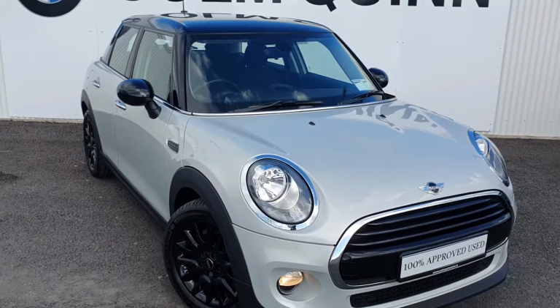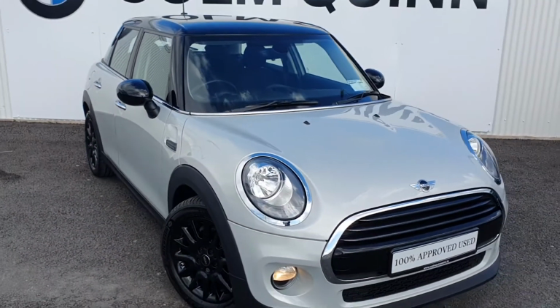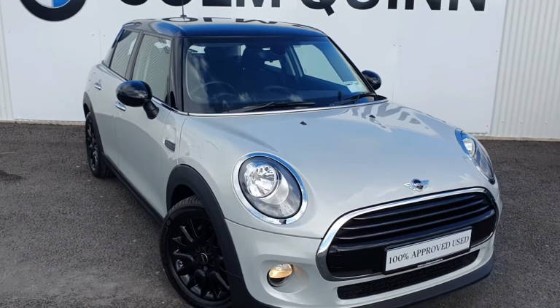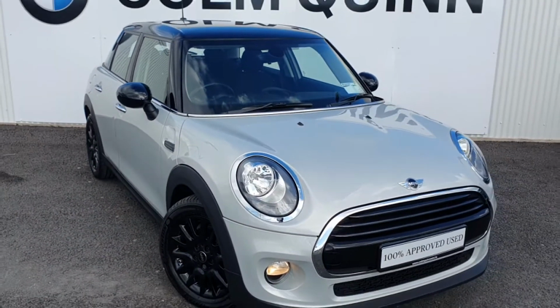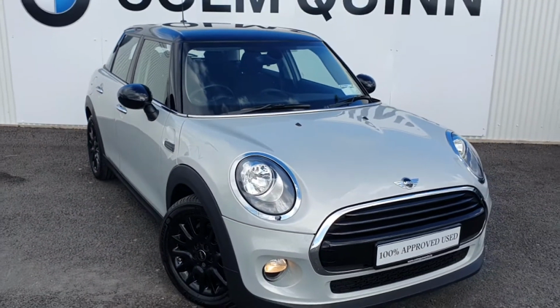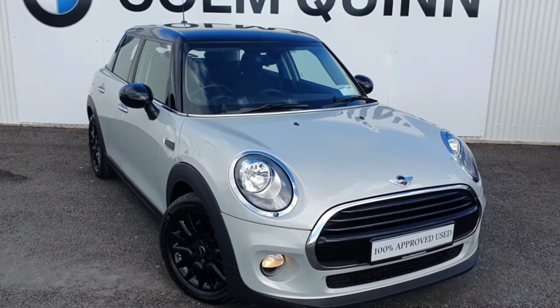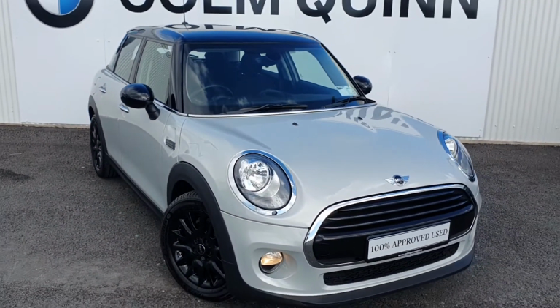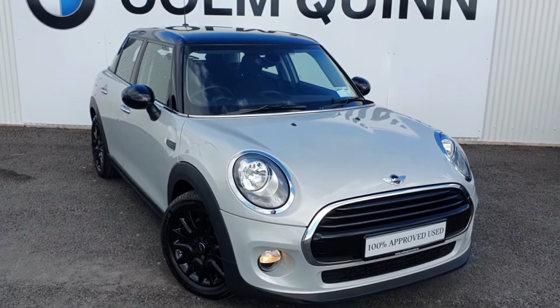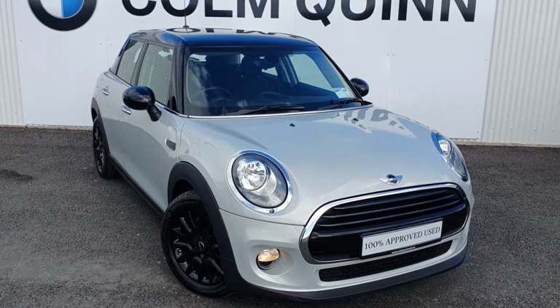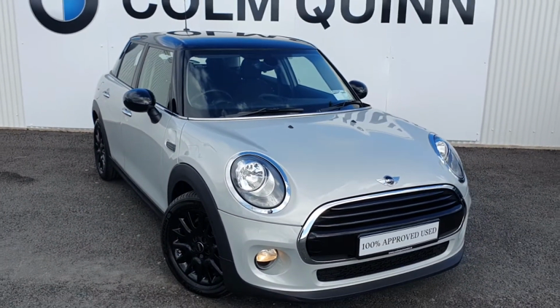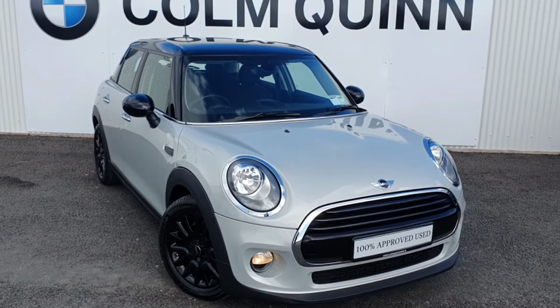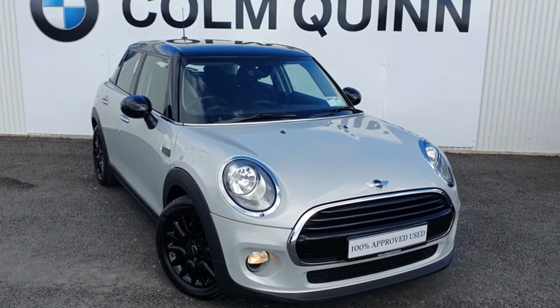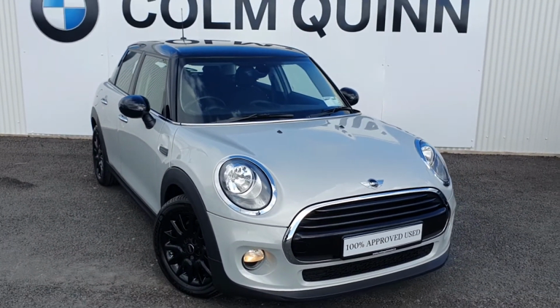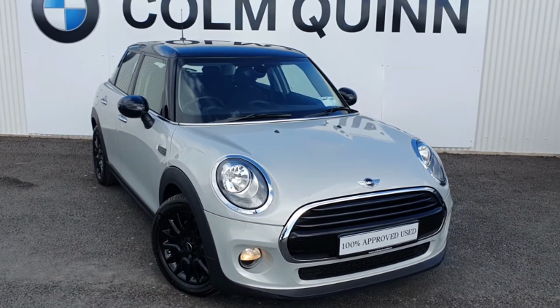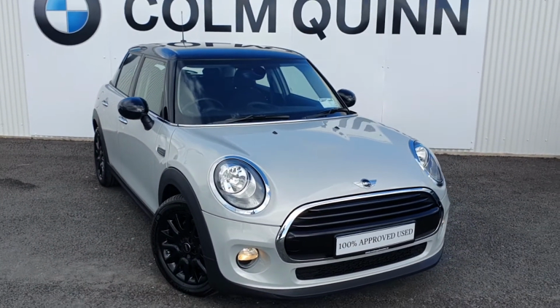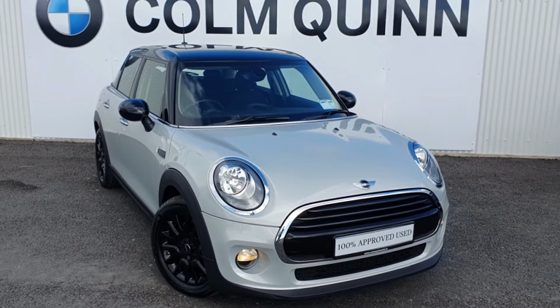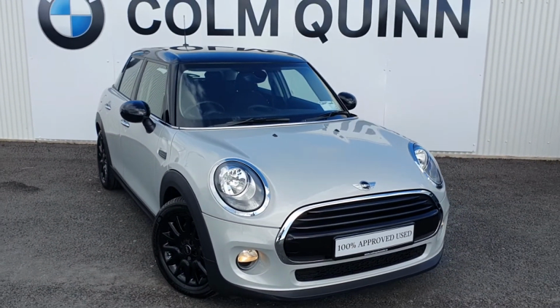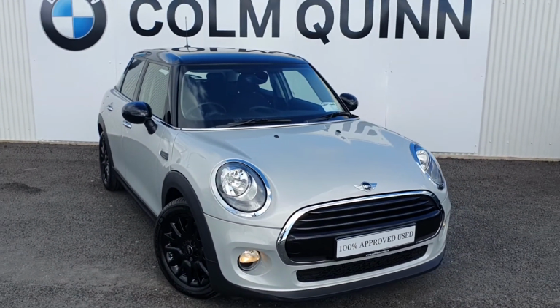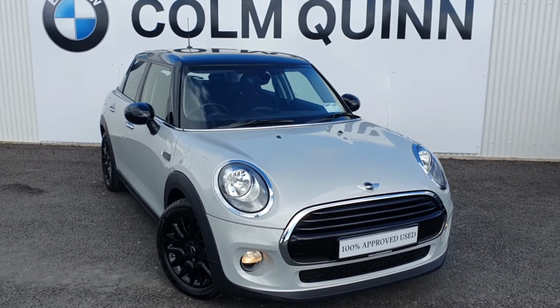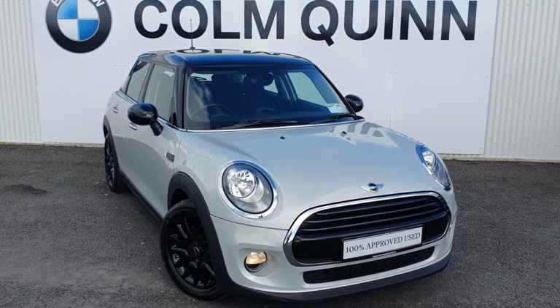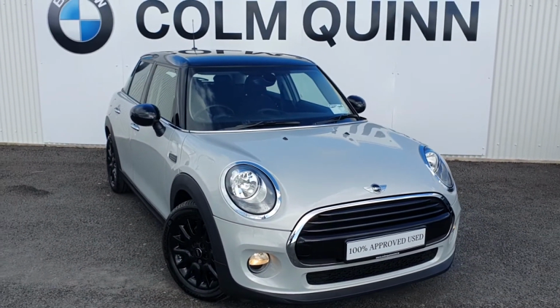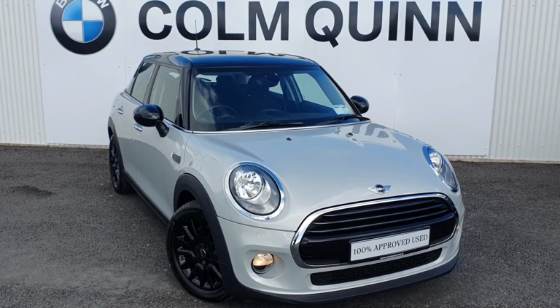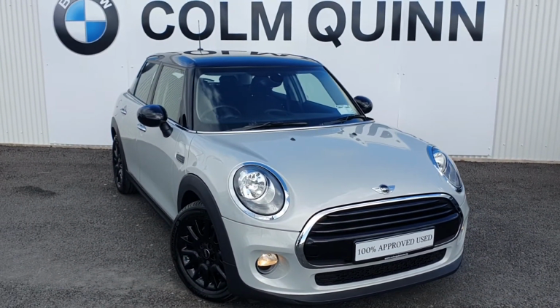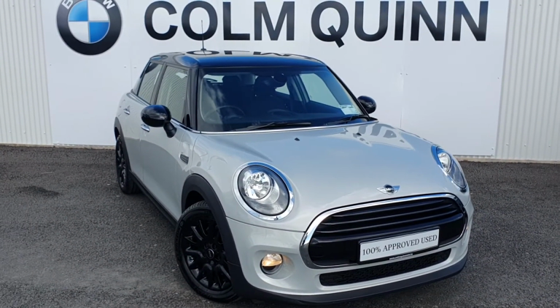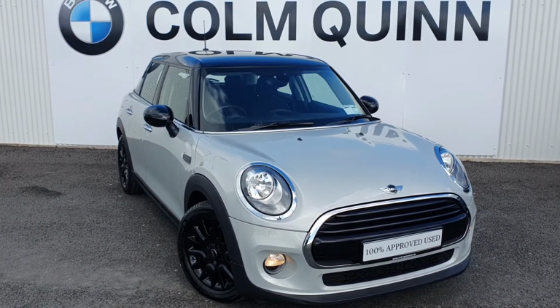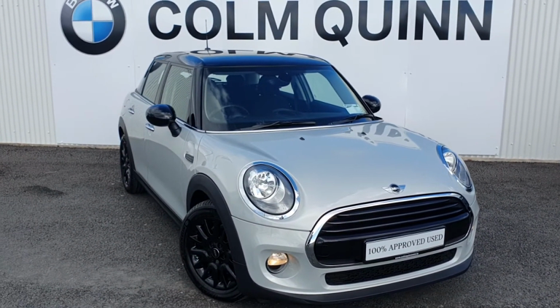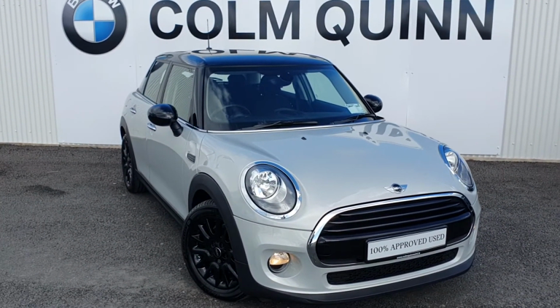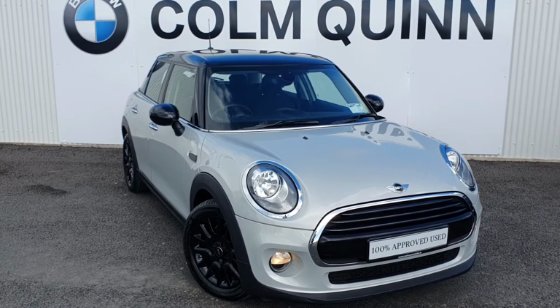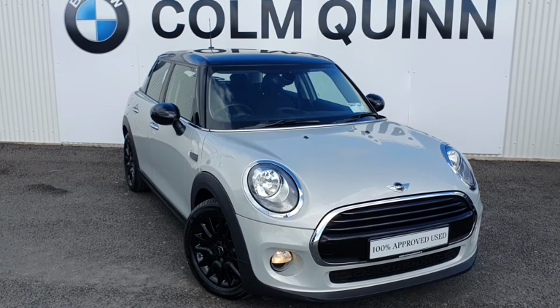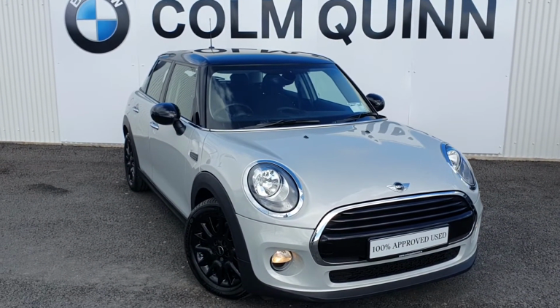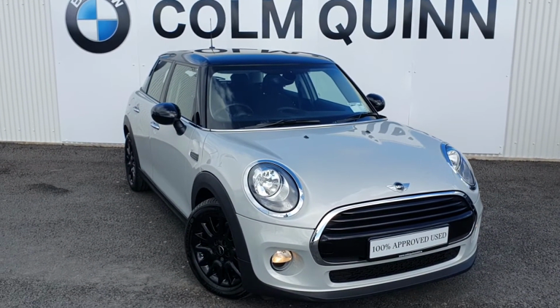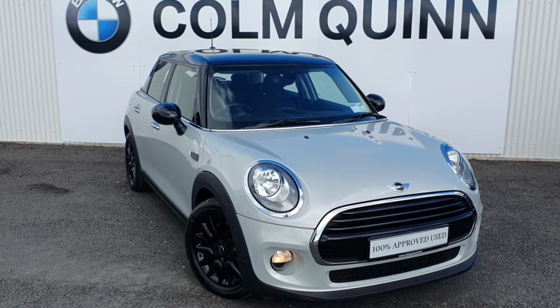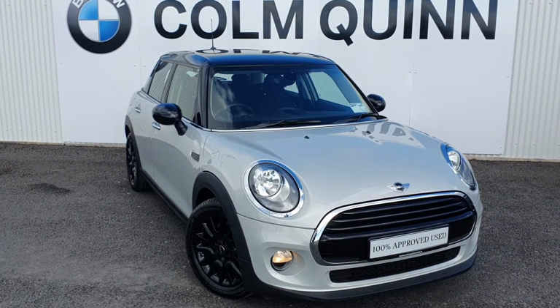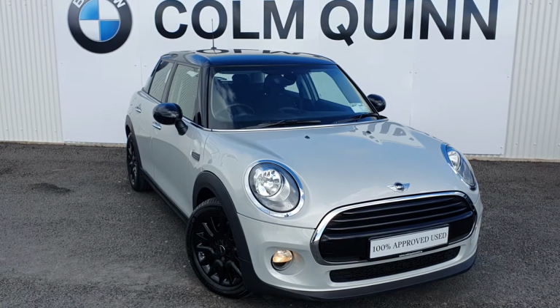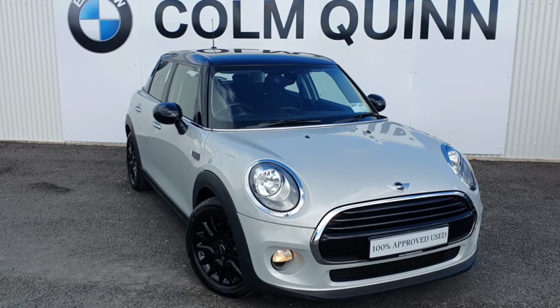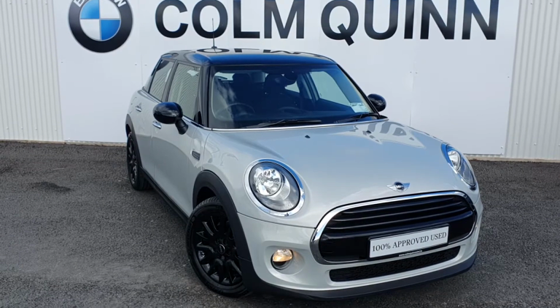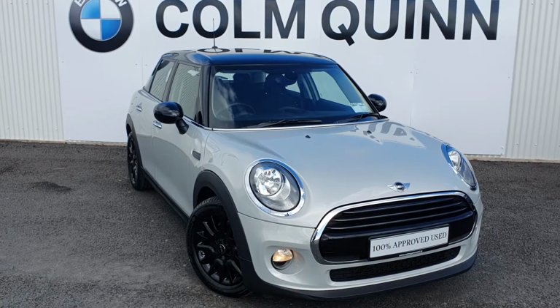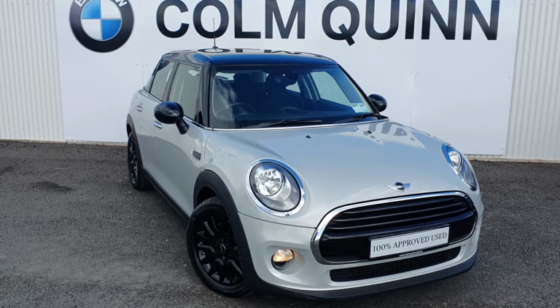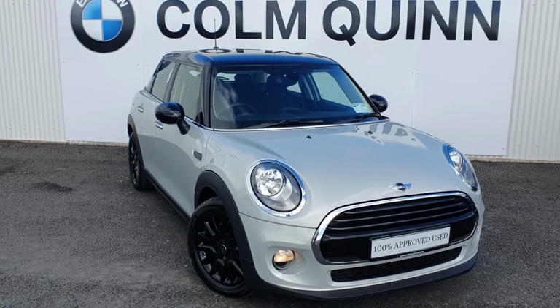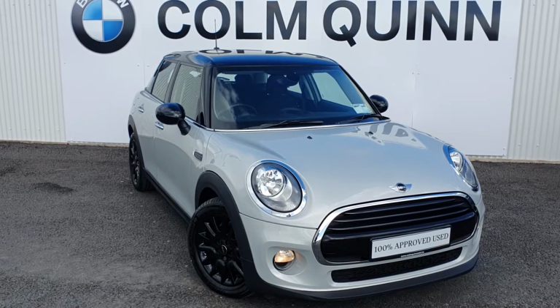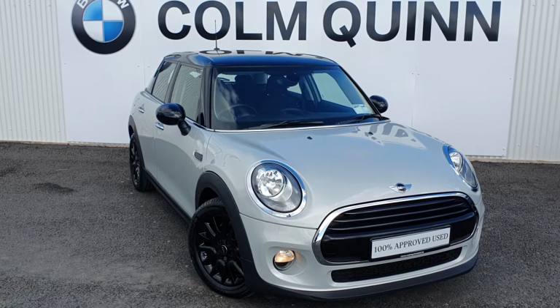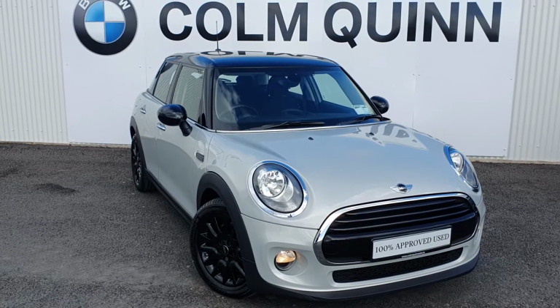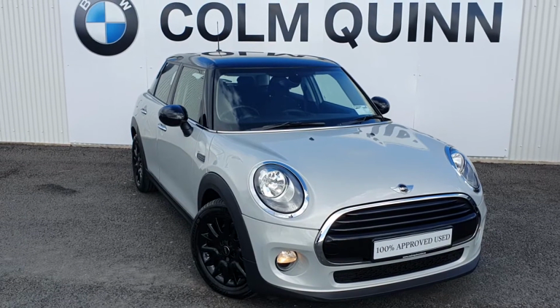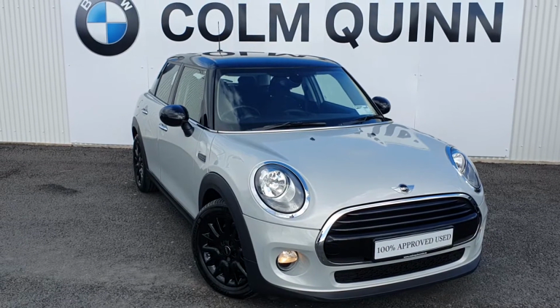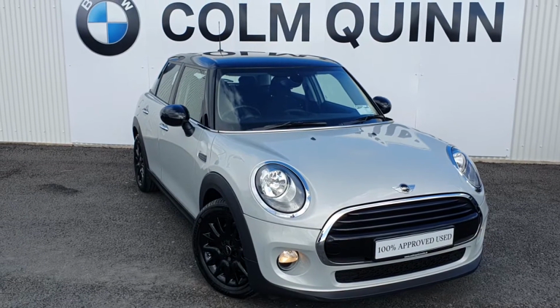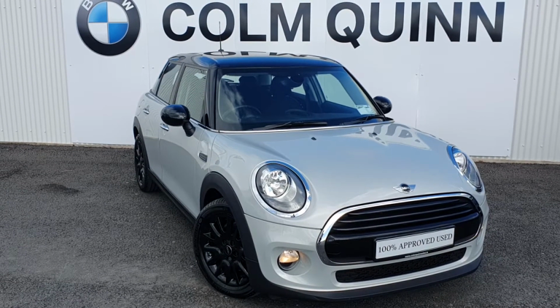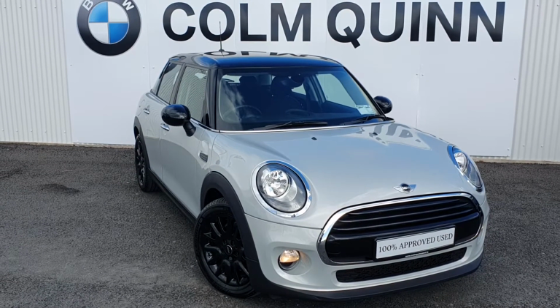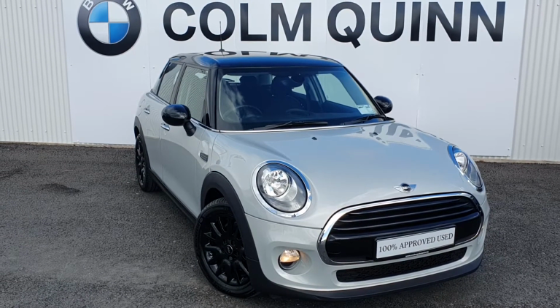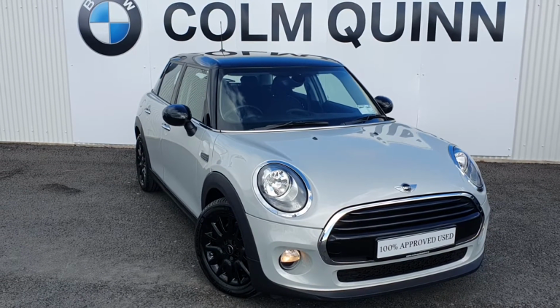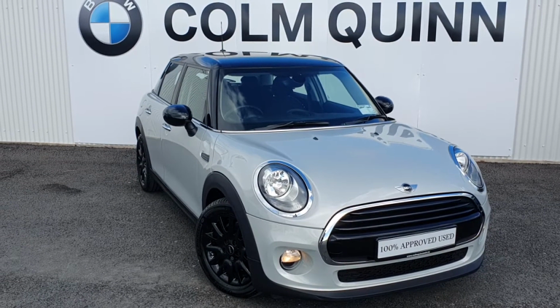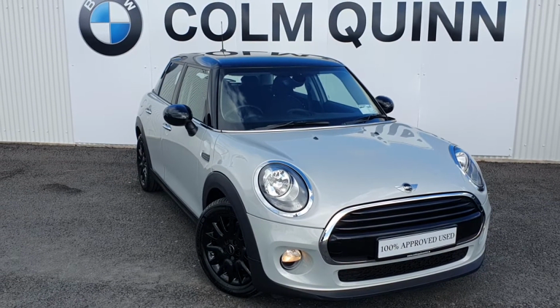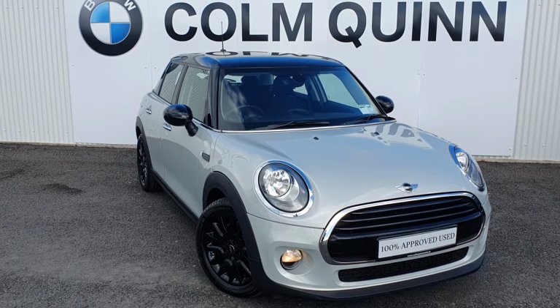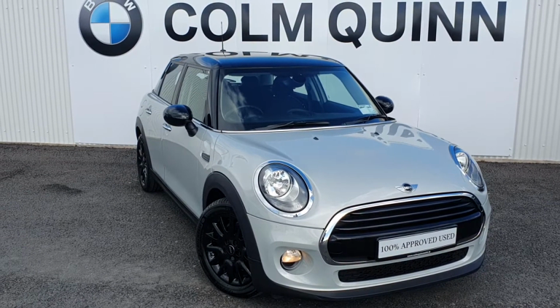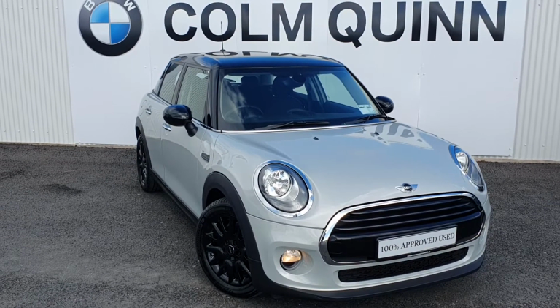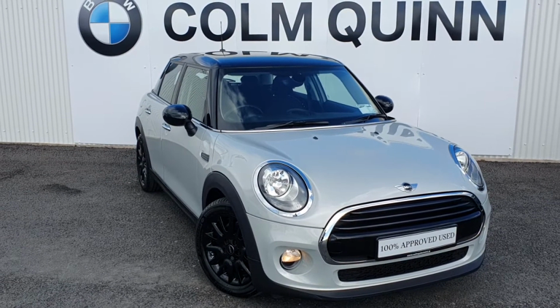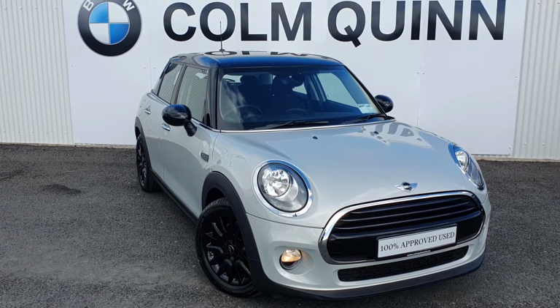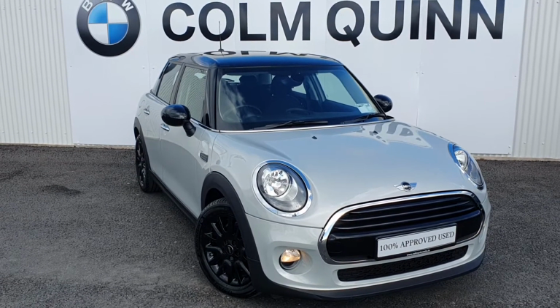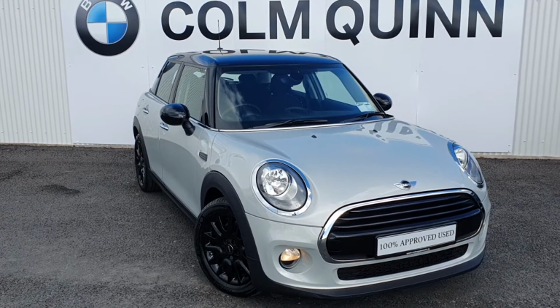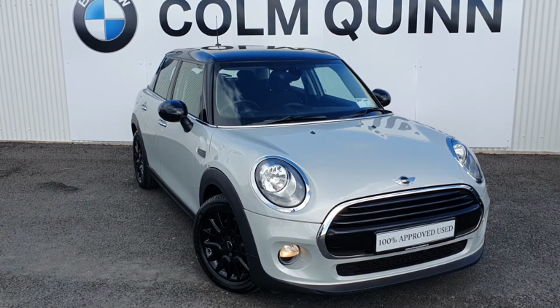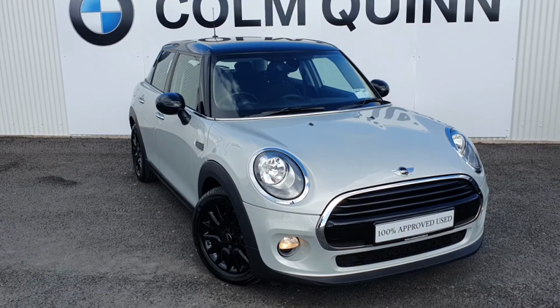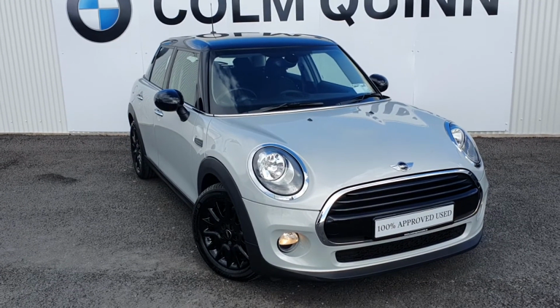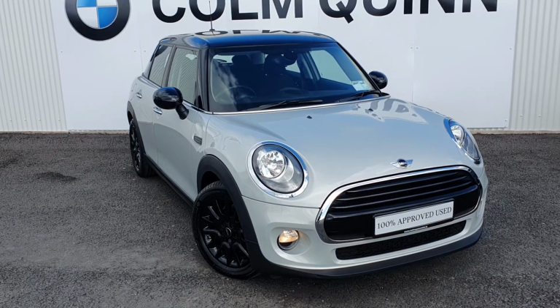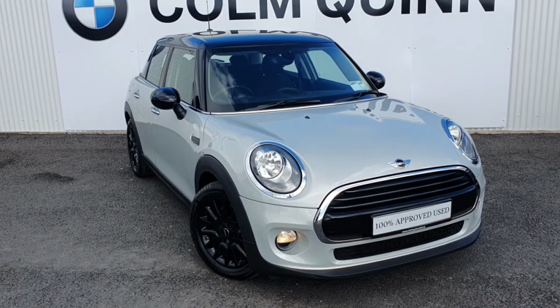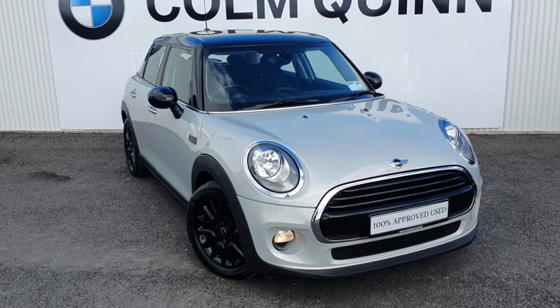If there's any more information you need on this car or any other car, please call us on 041 687 4800. Thank you.